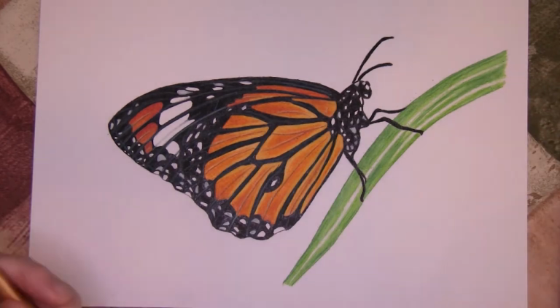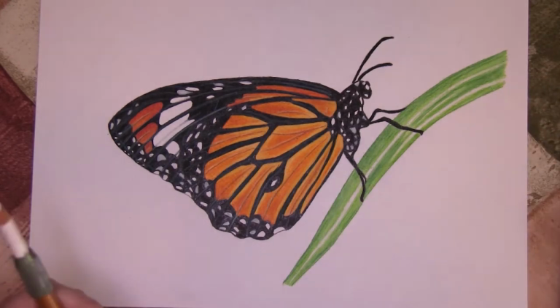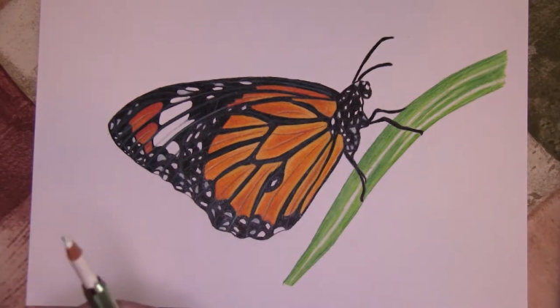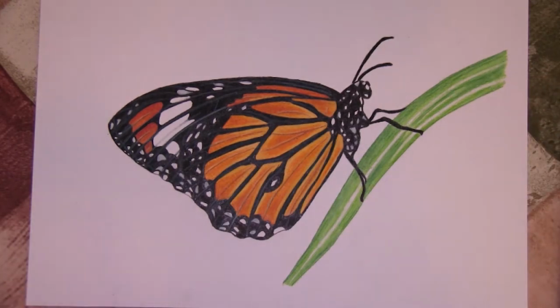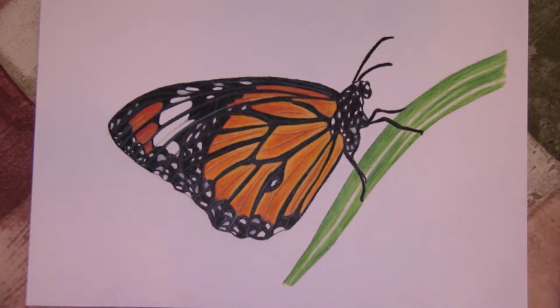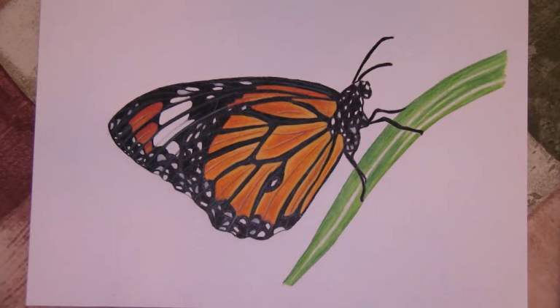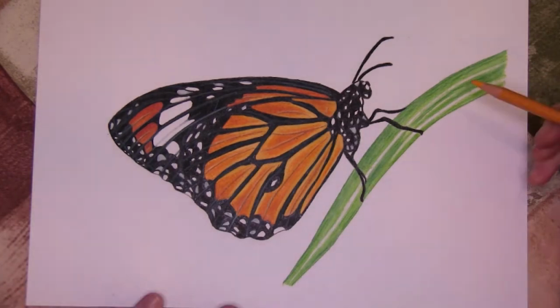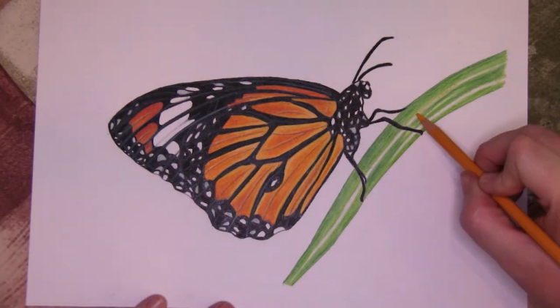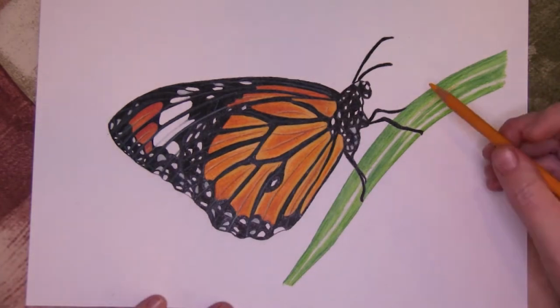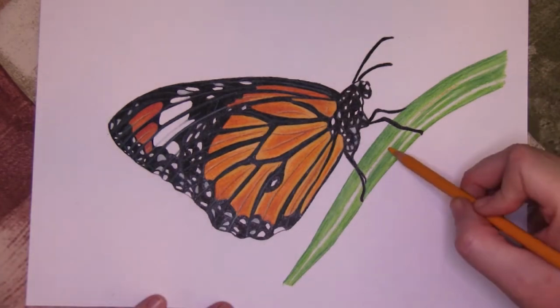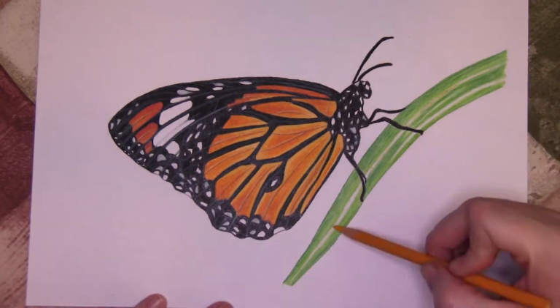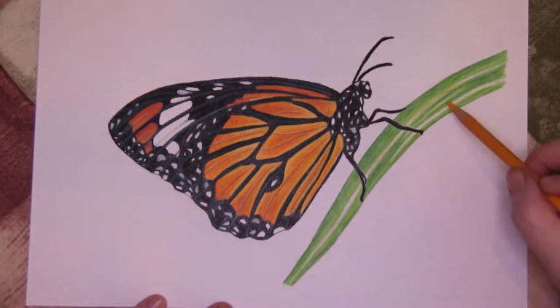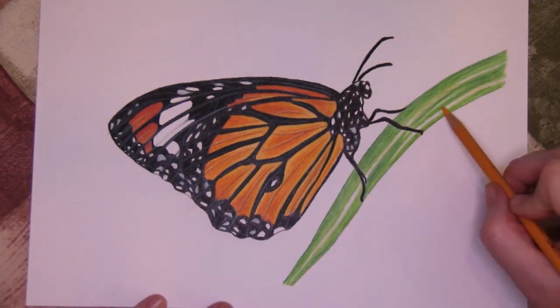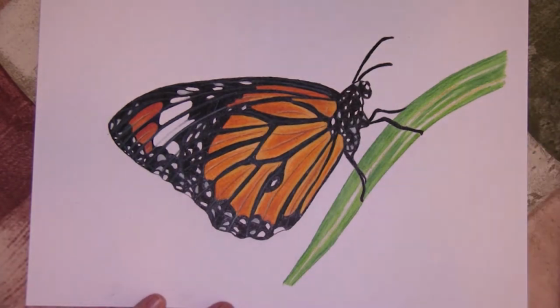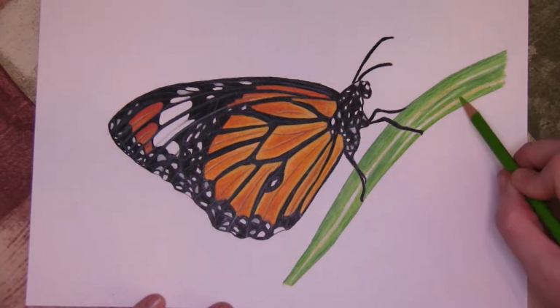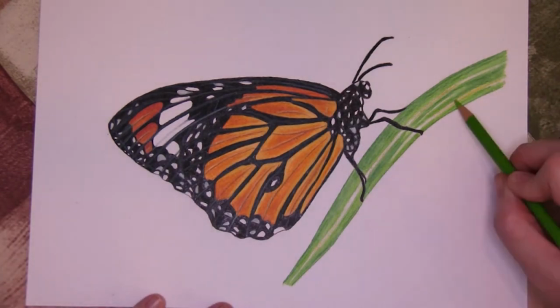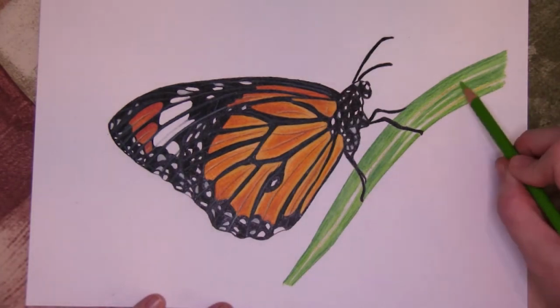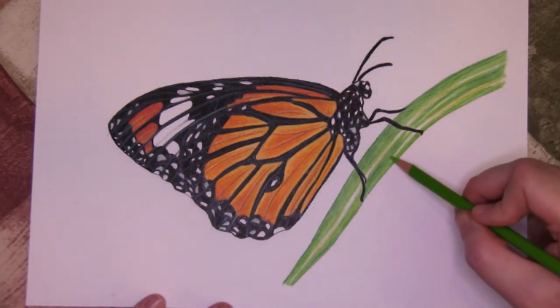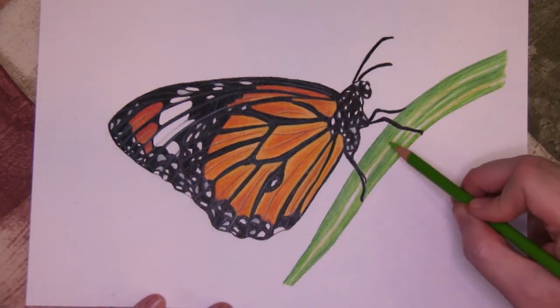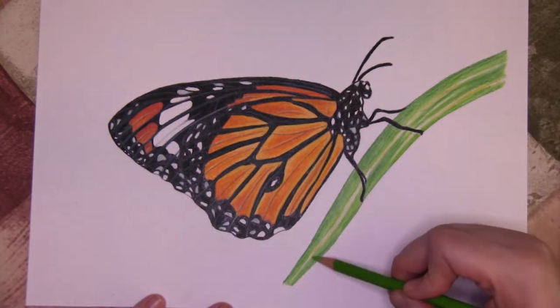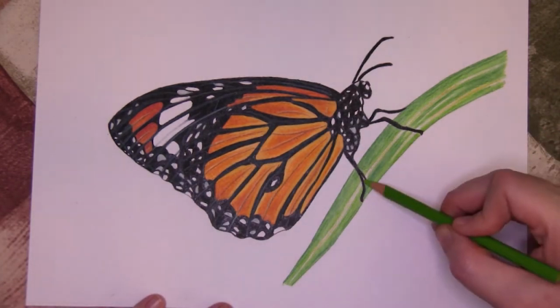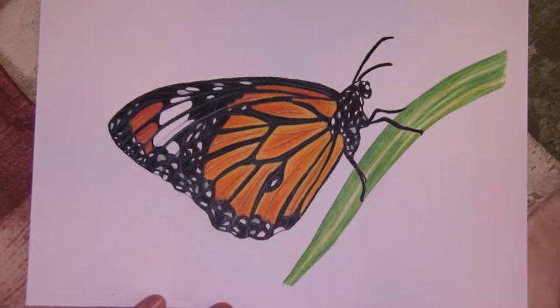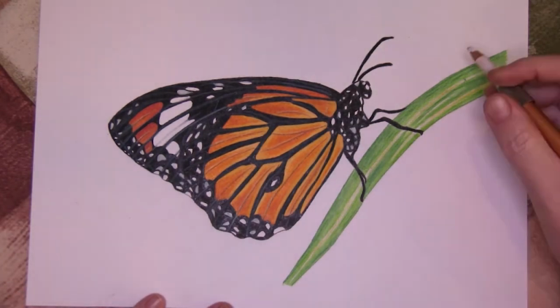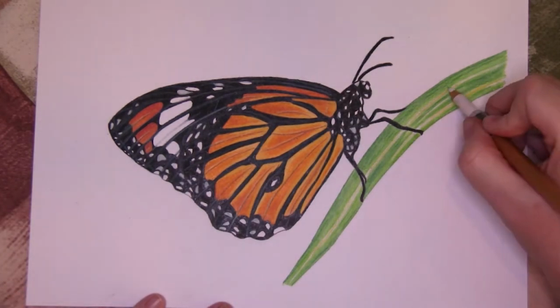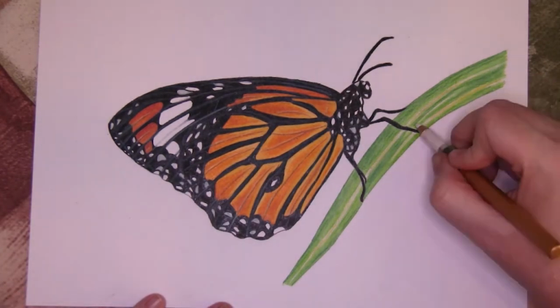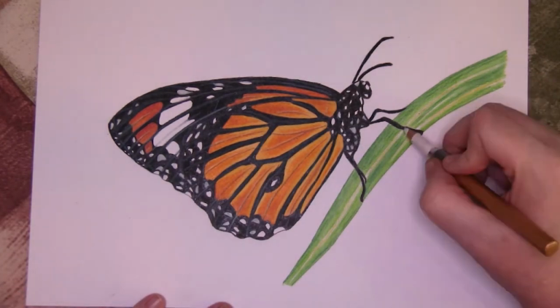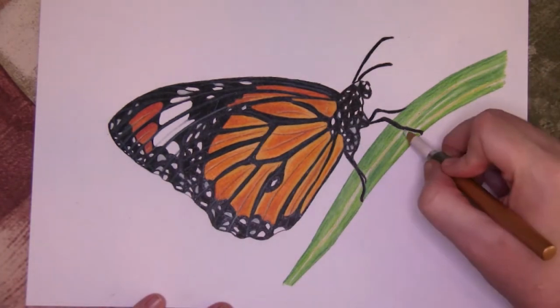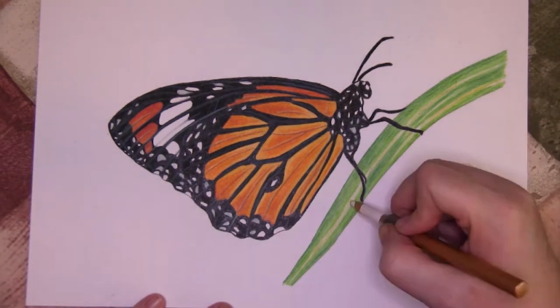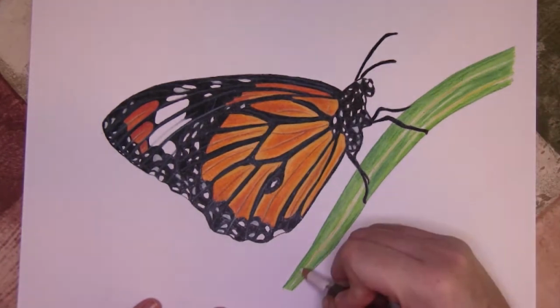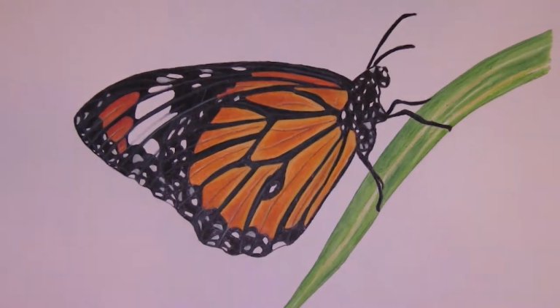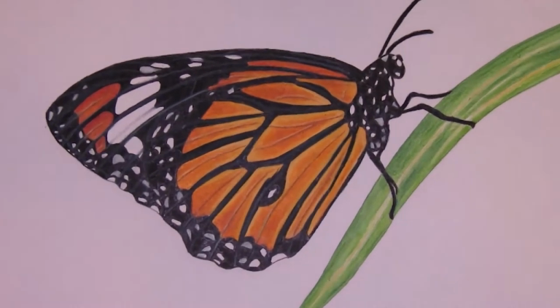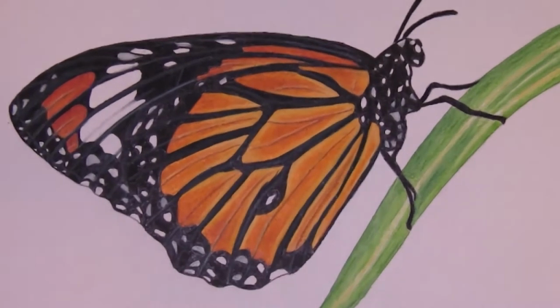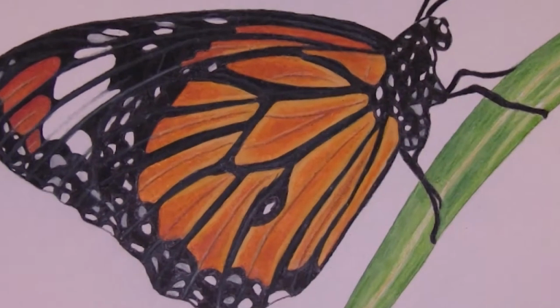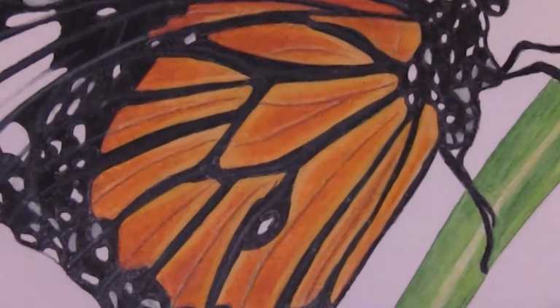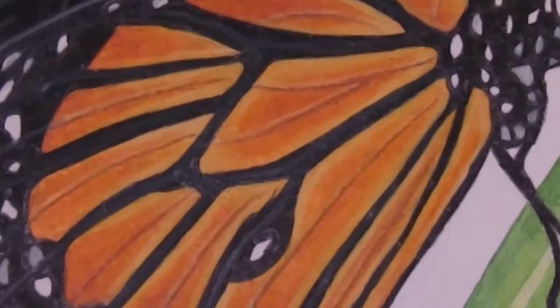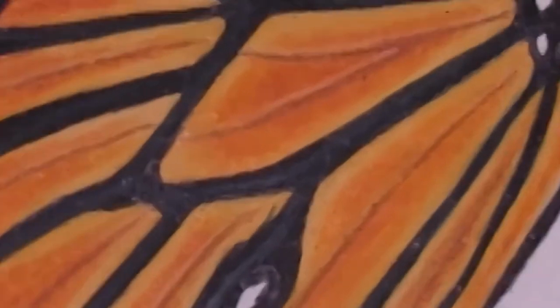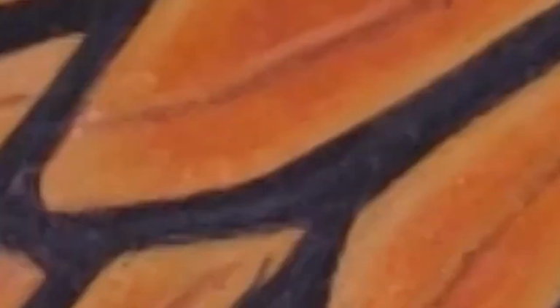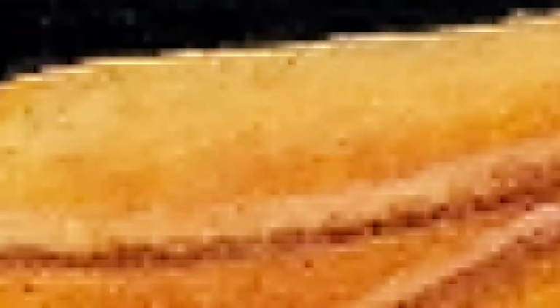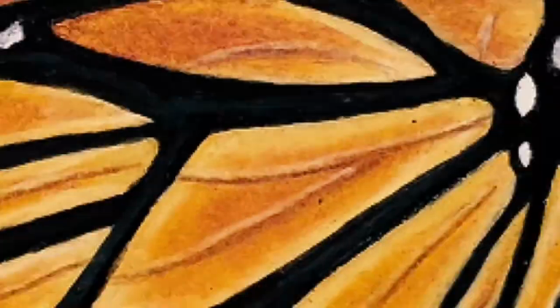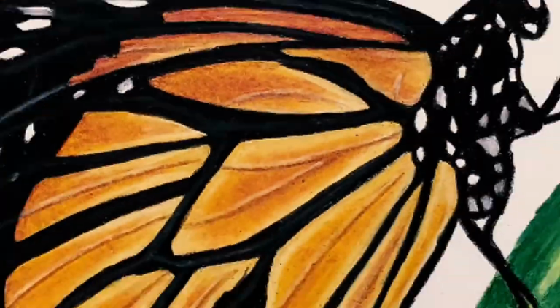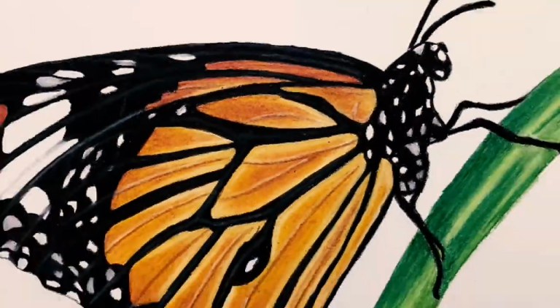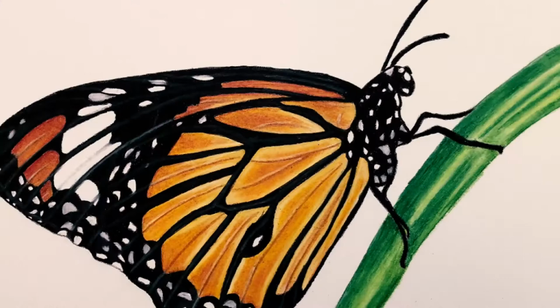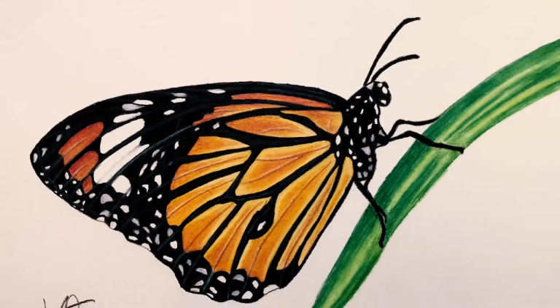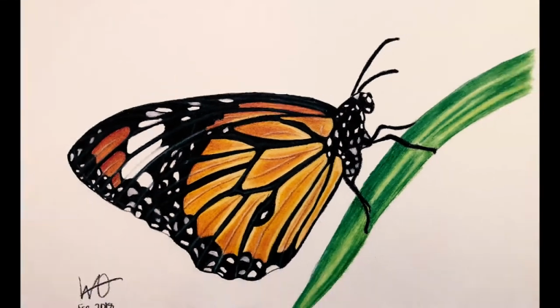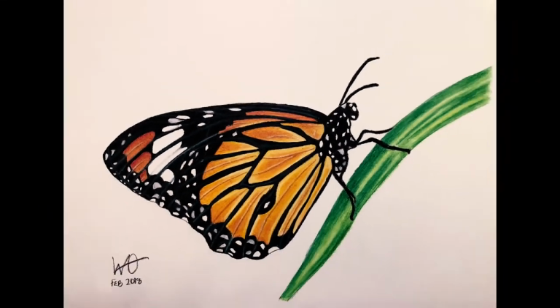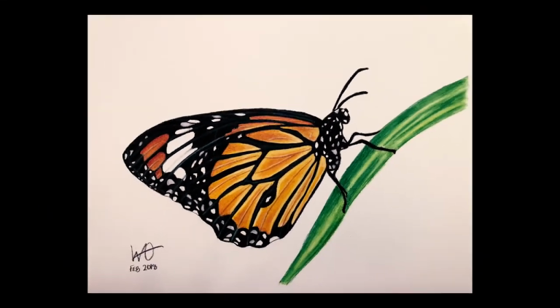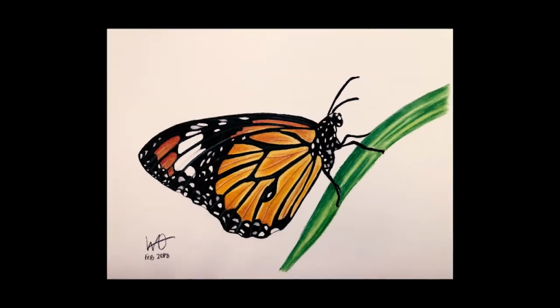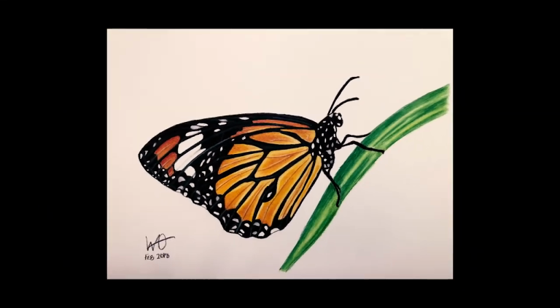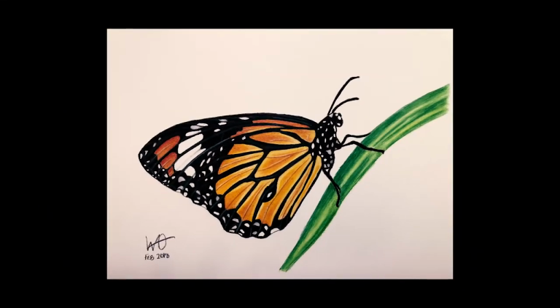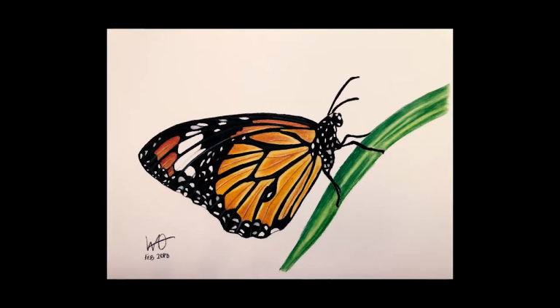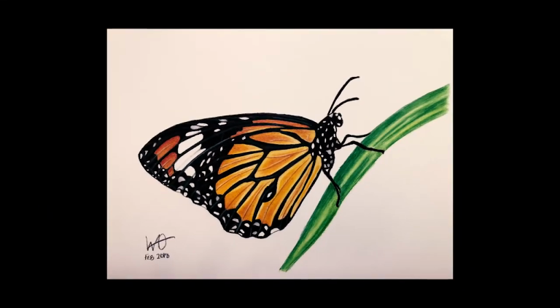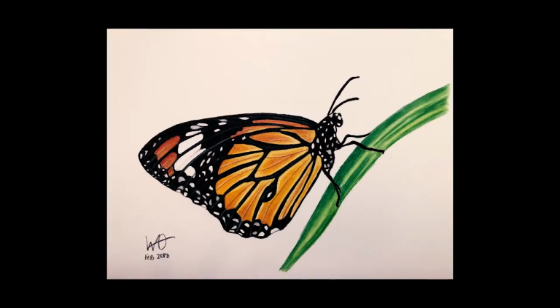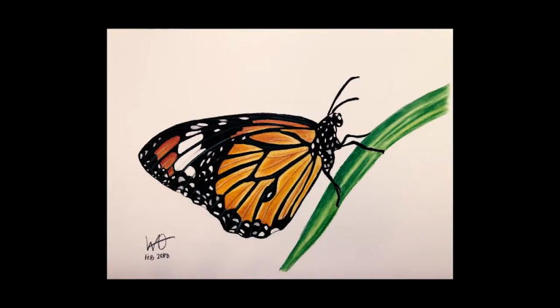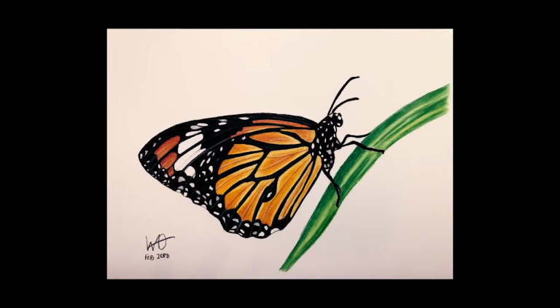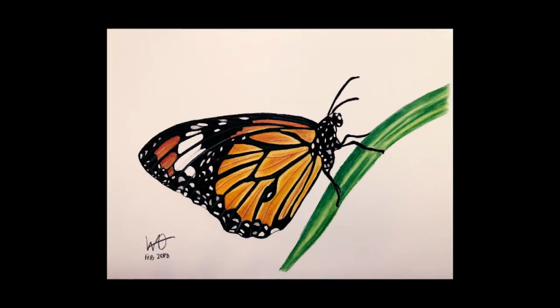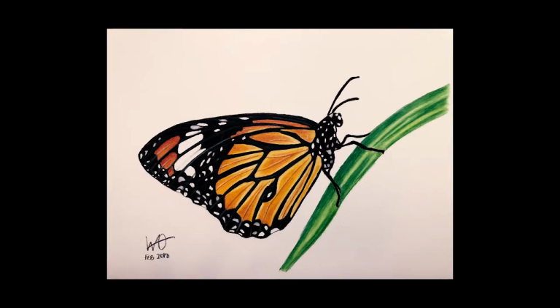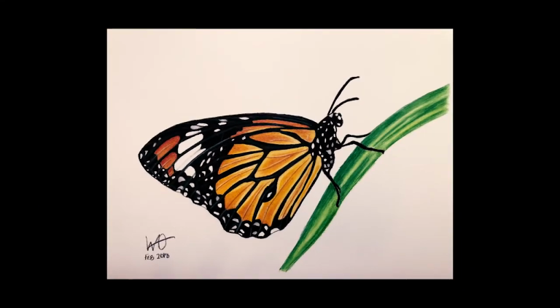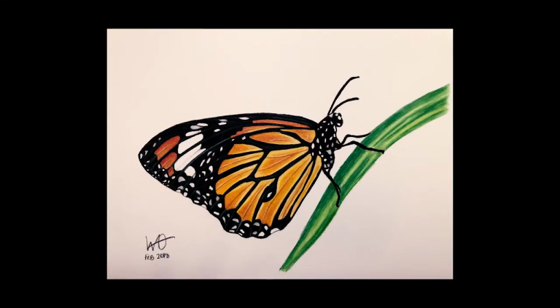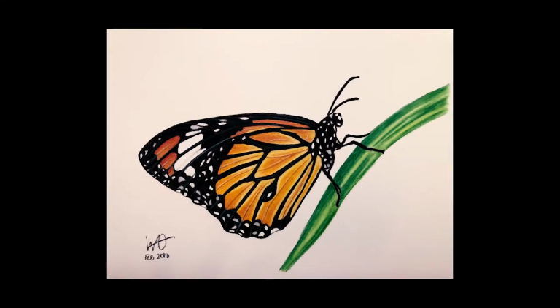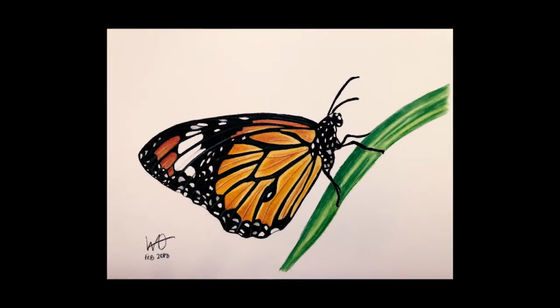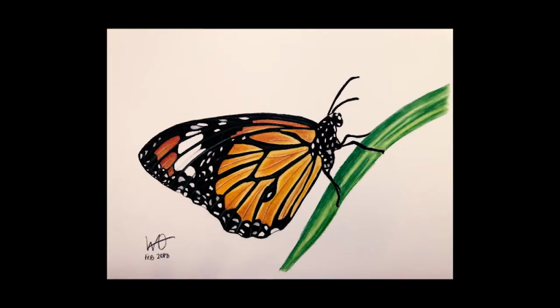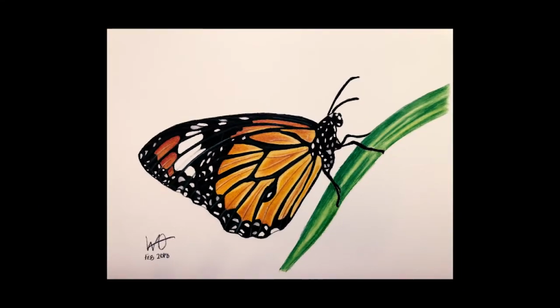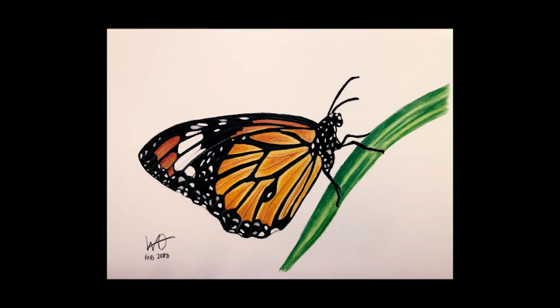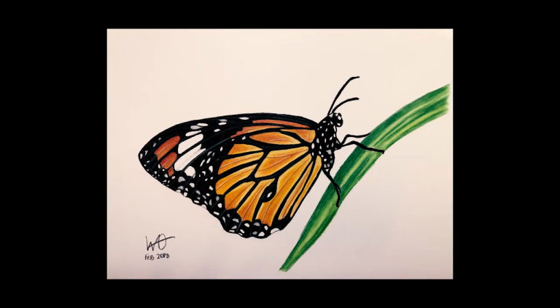If you liked it, please take a moment to share and give a big thumbs up. Until next time, keep on arting!